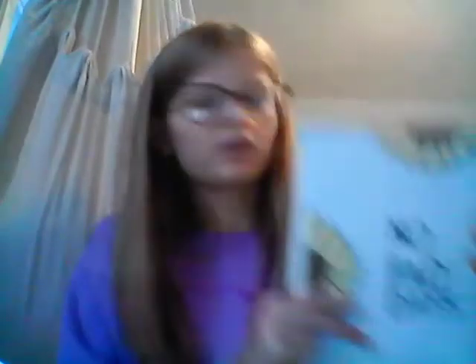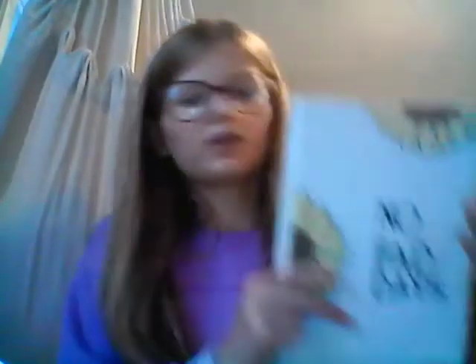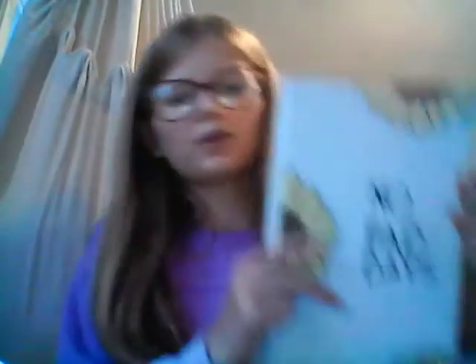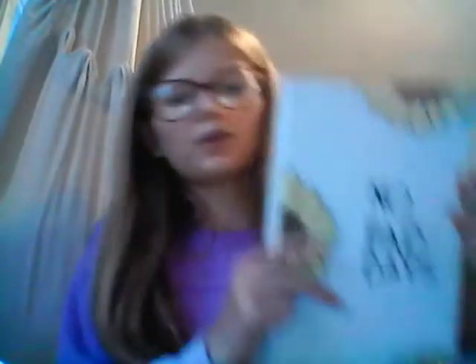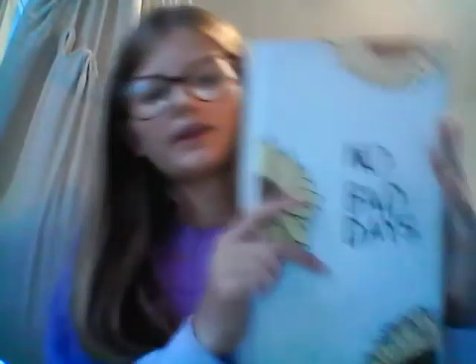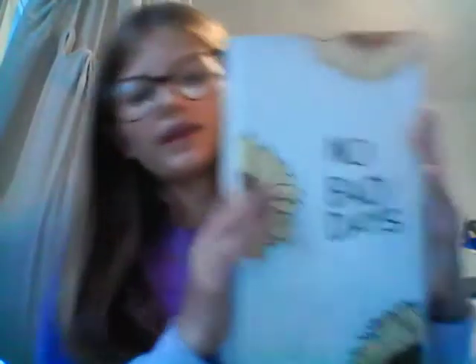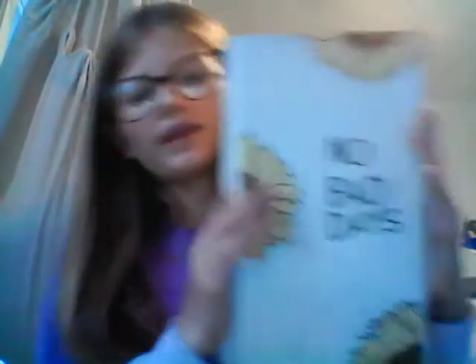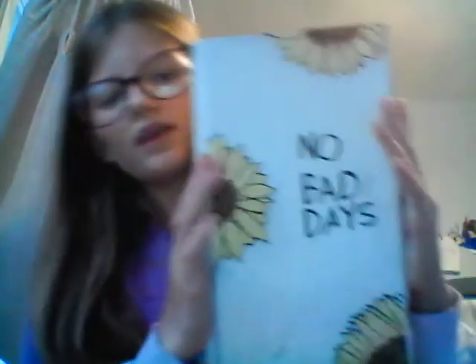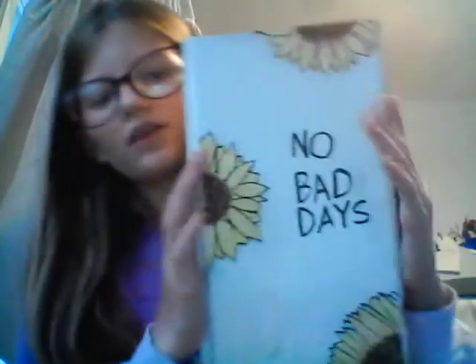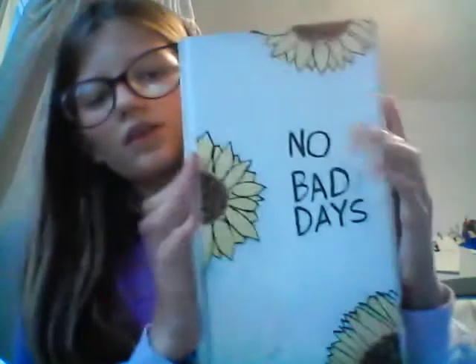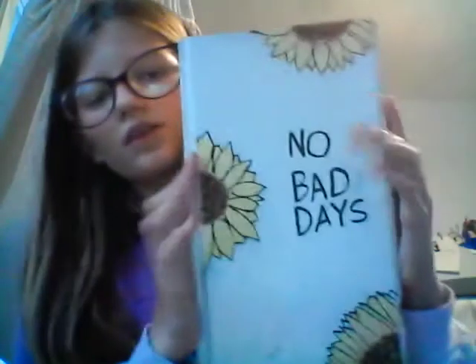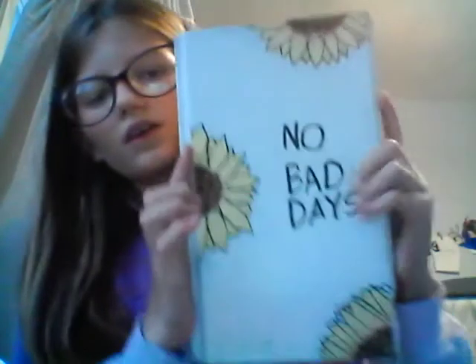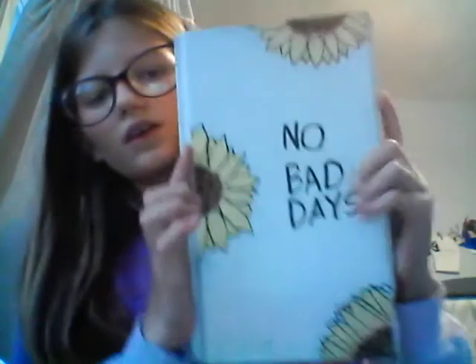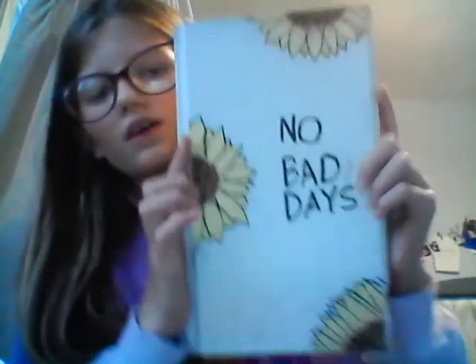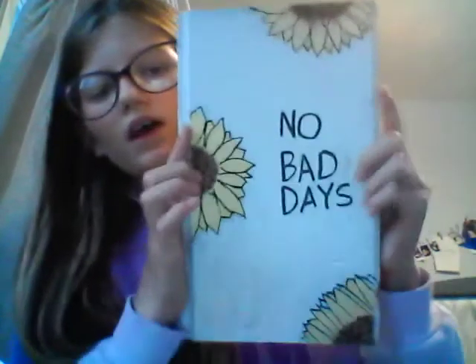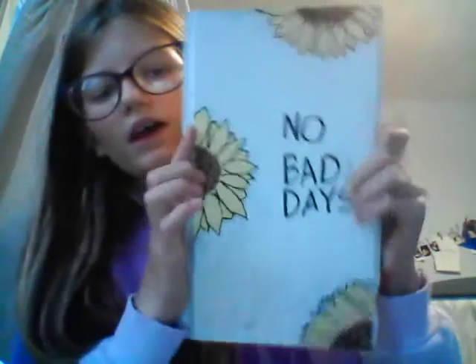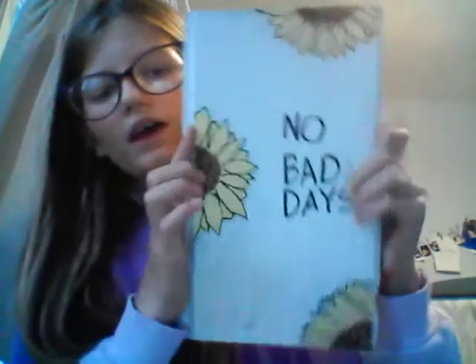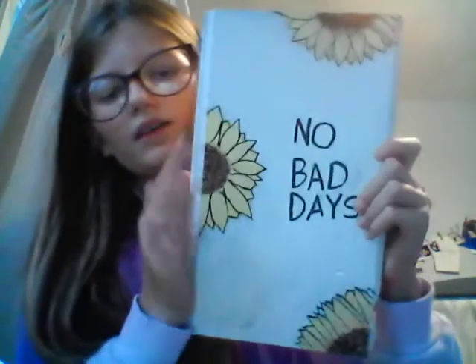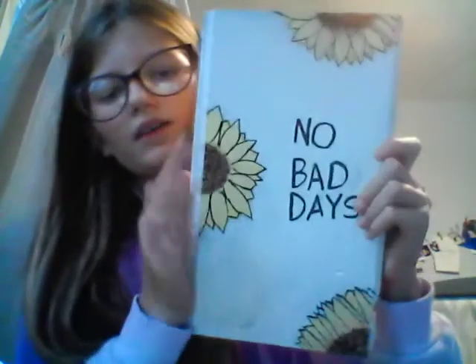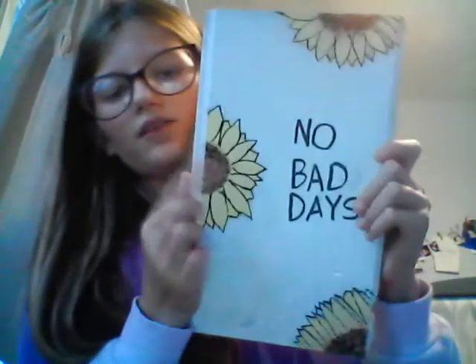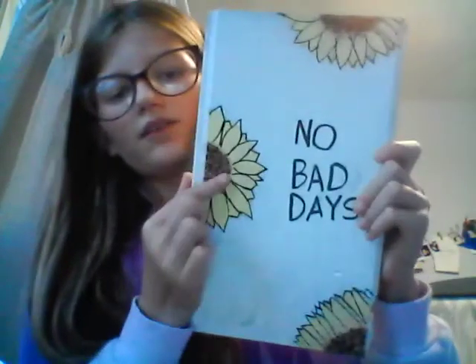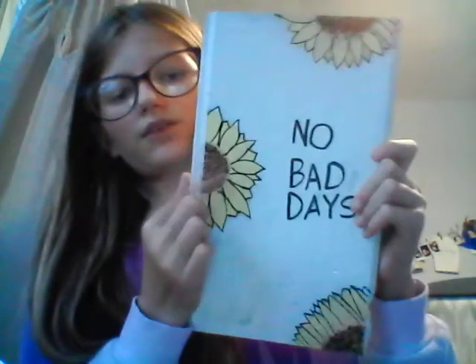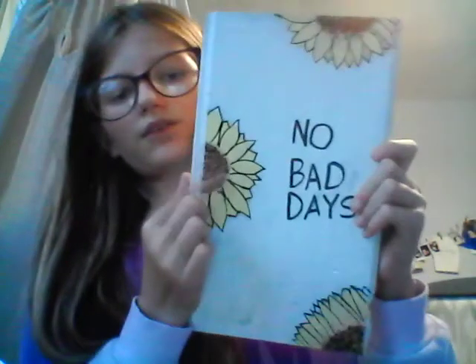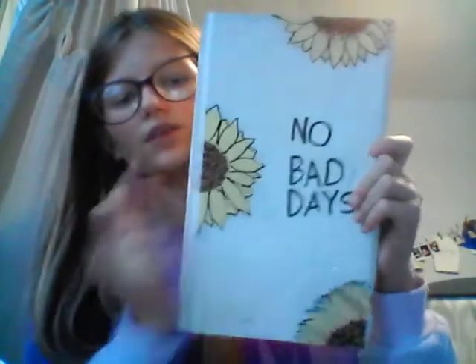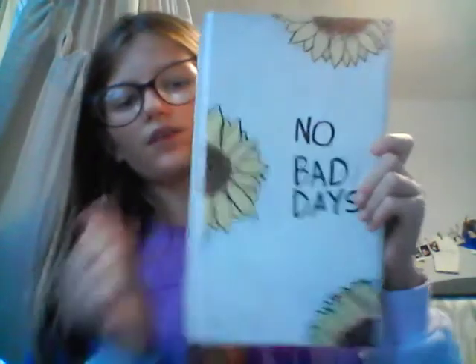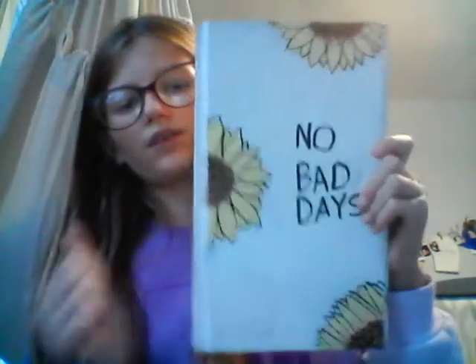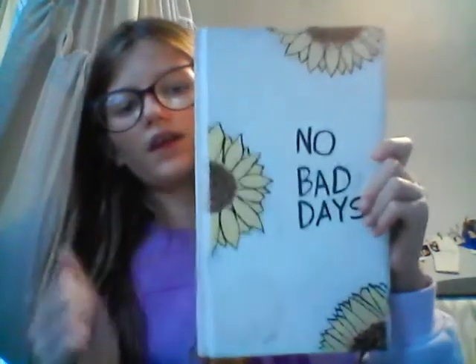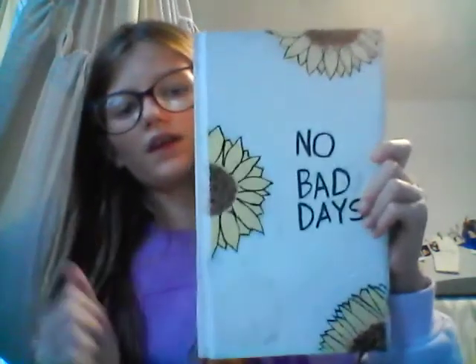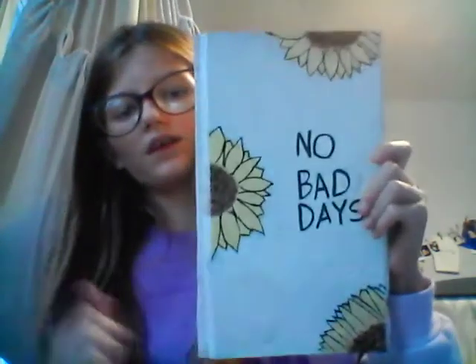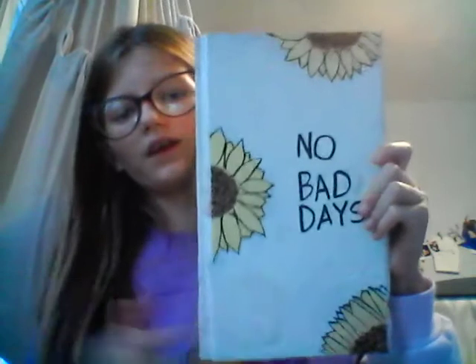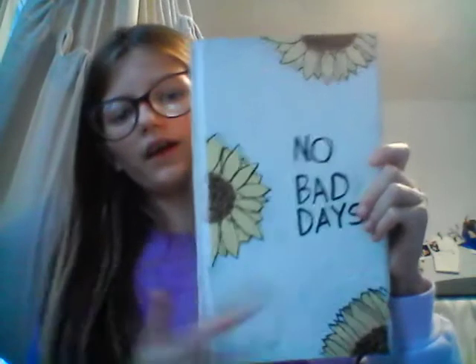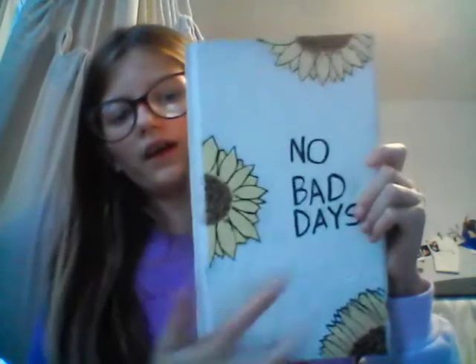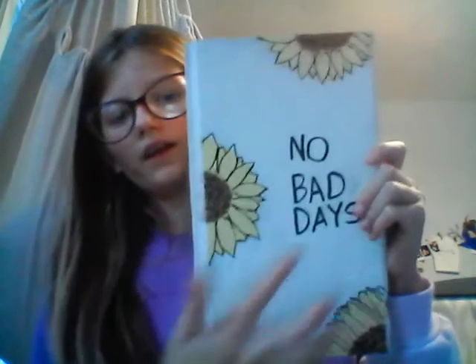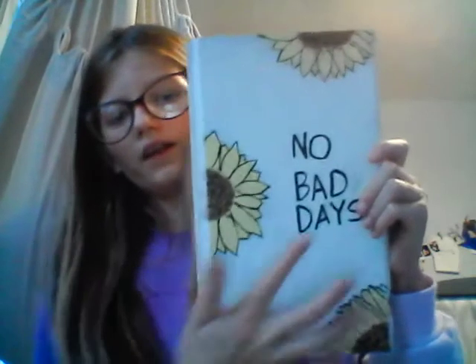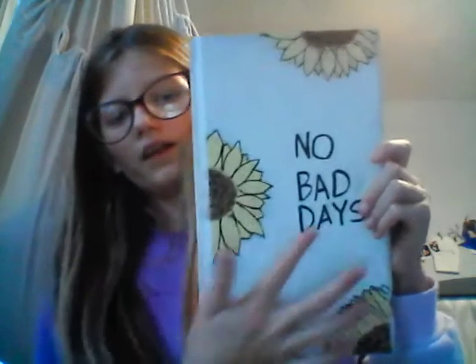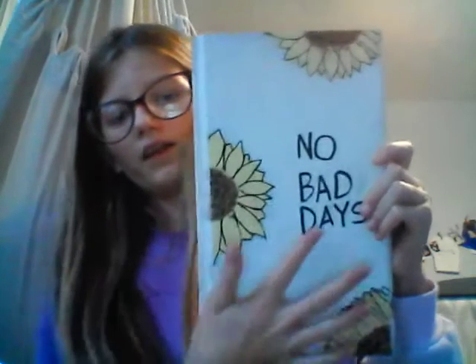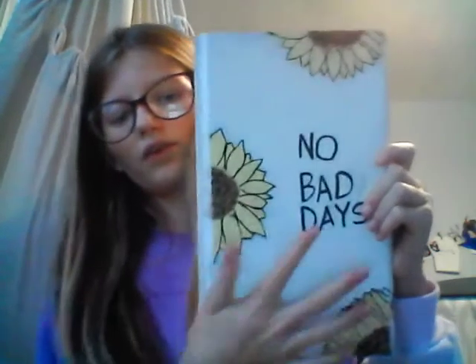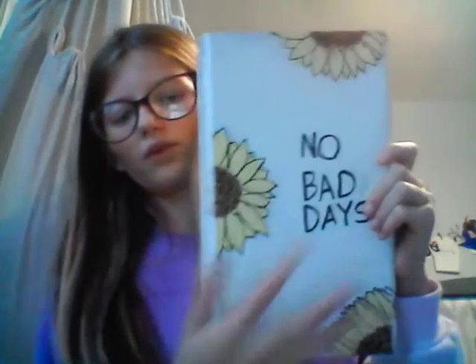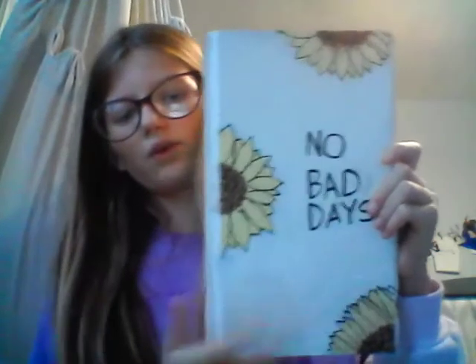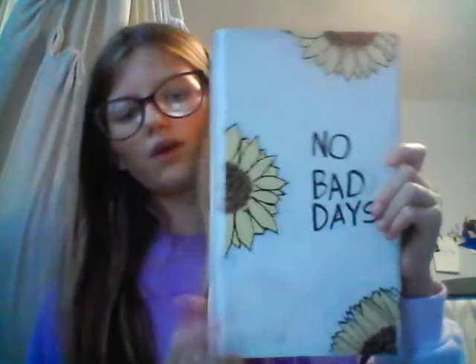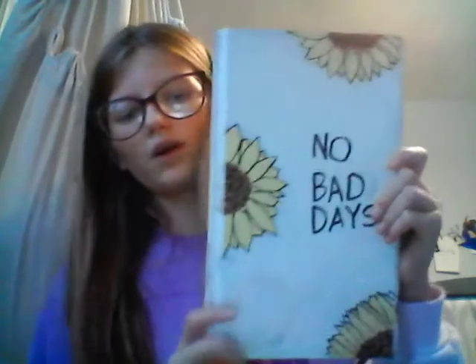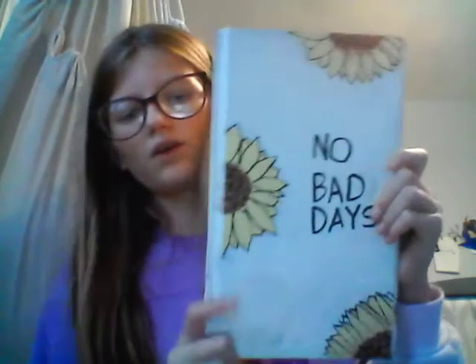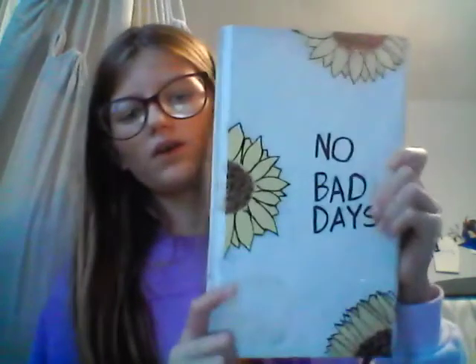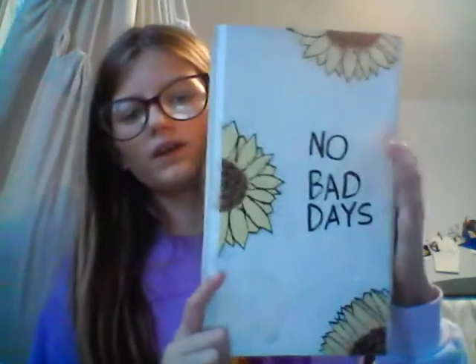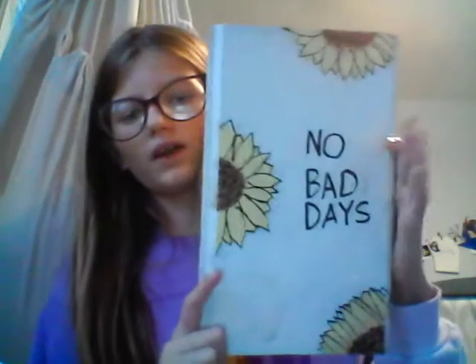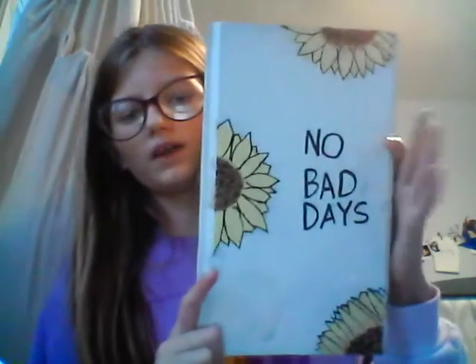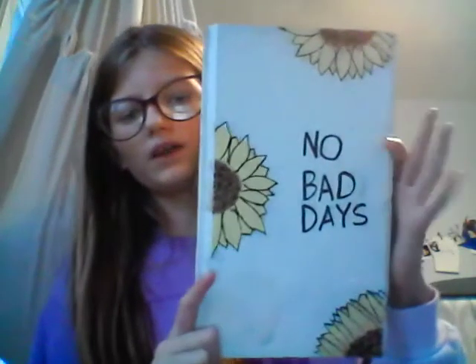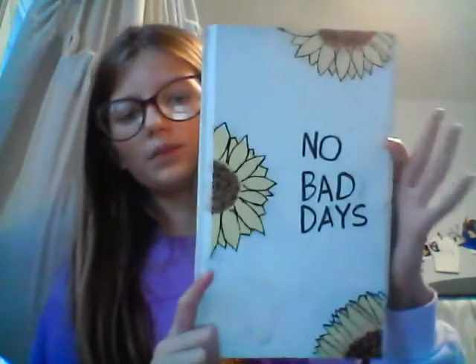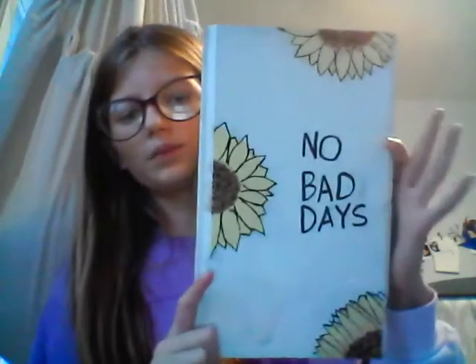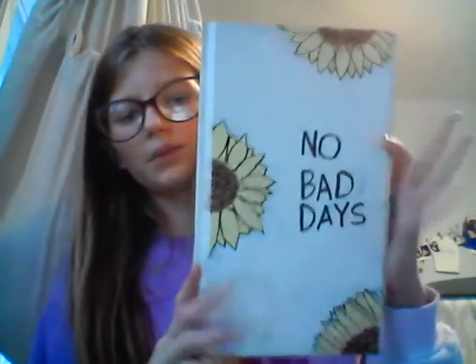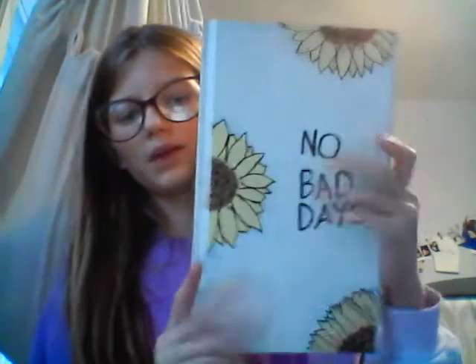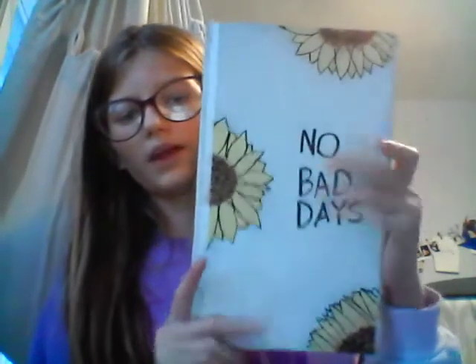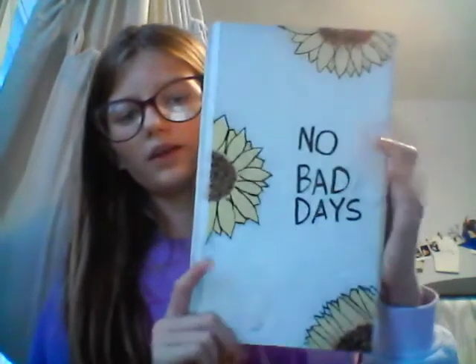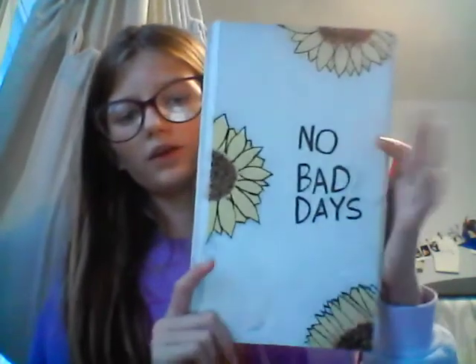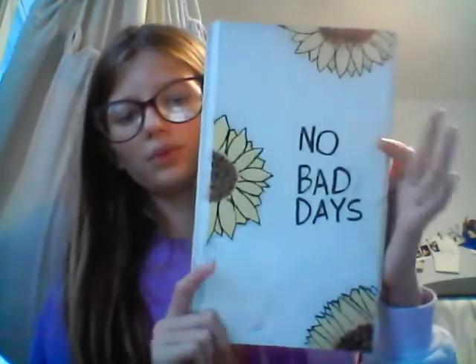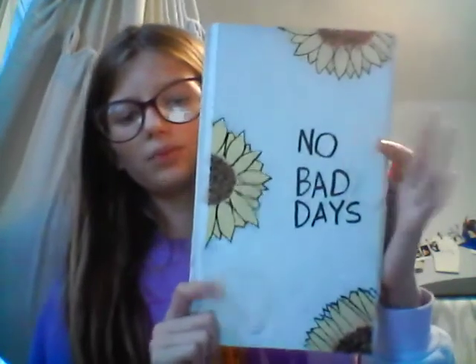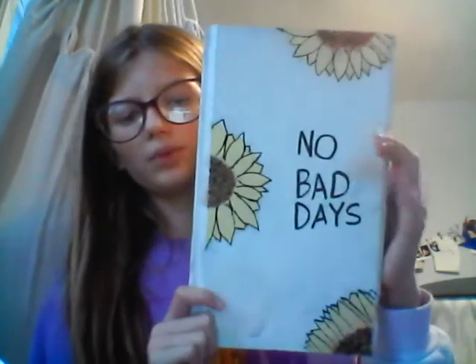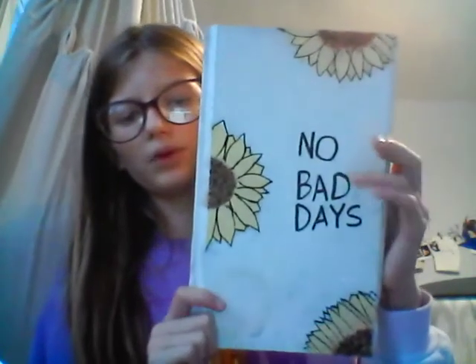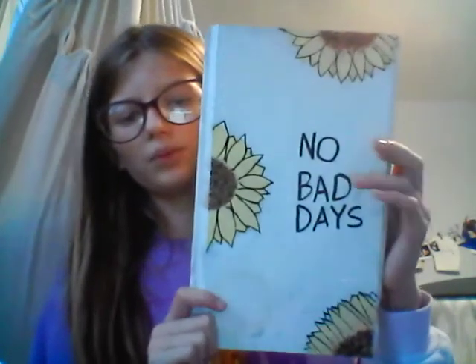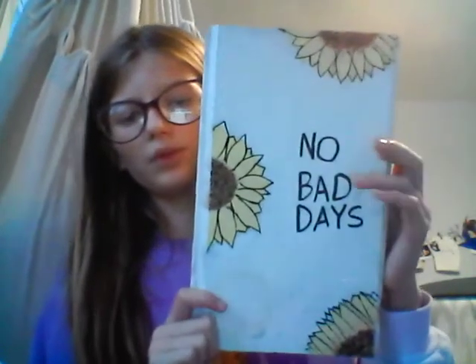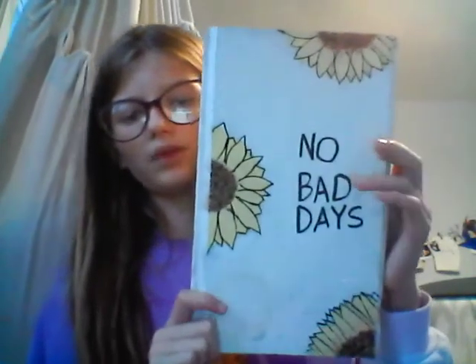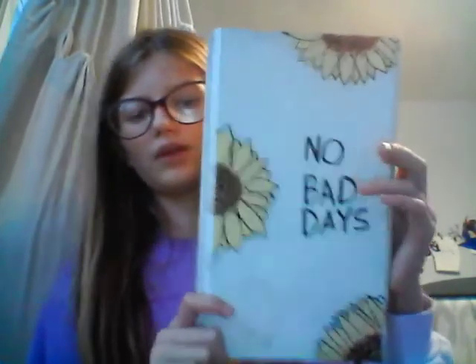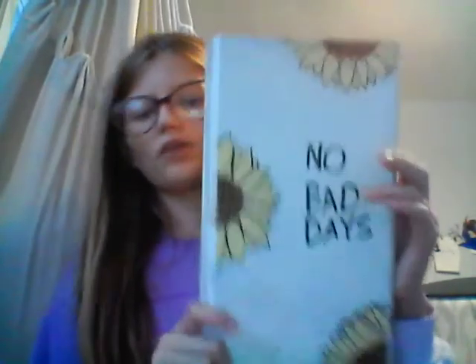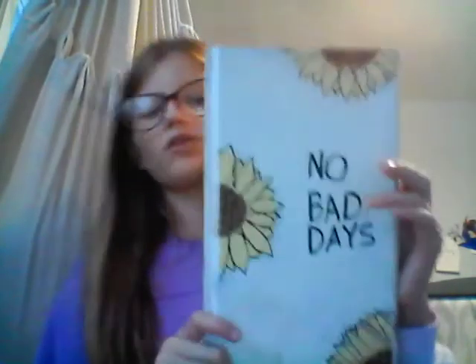I have this 'no bad days' piece. I got these sunflowers off of the internet and then this quote, and then put them together — boom, you have this.